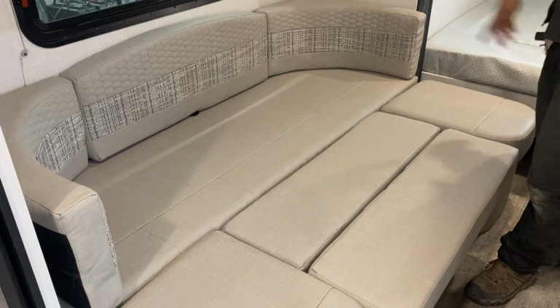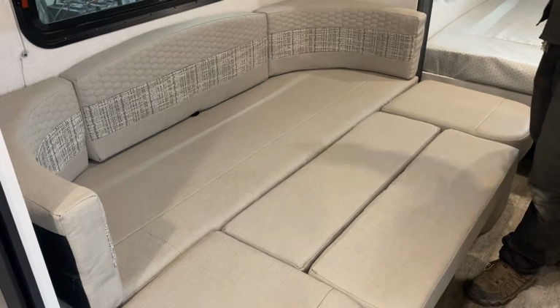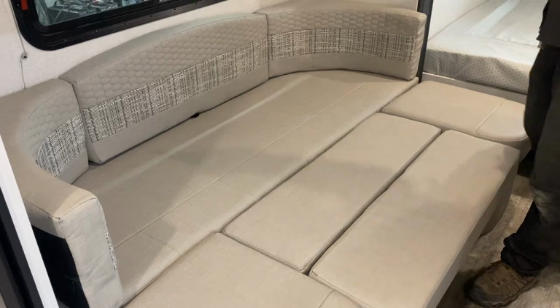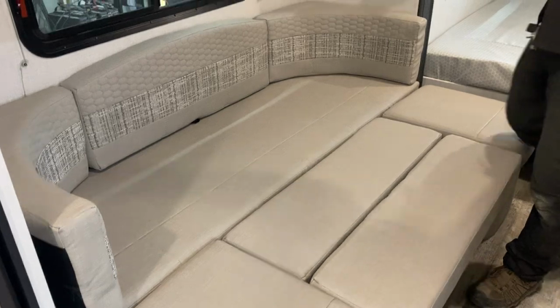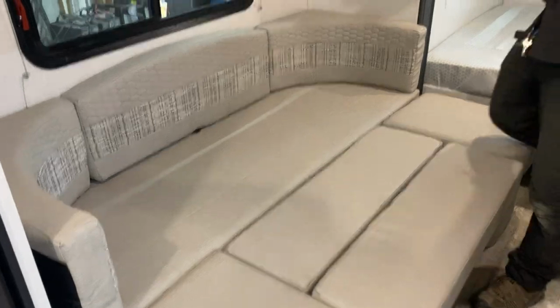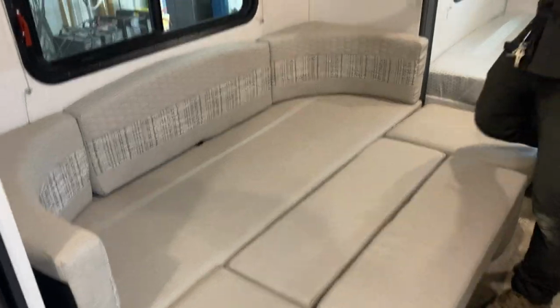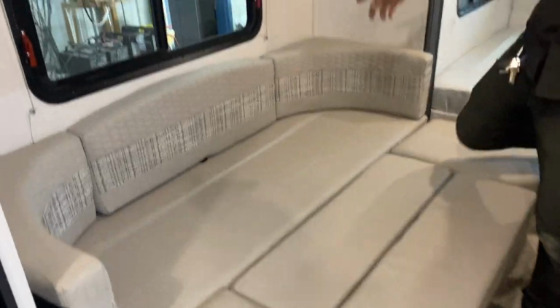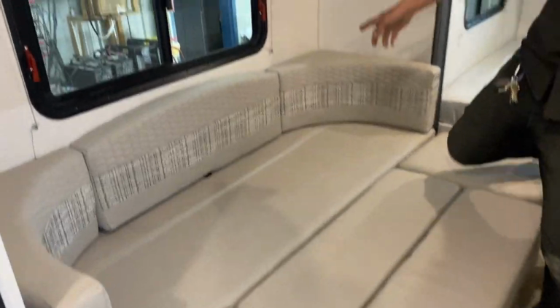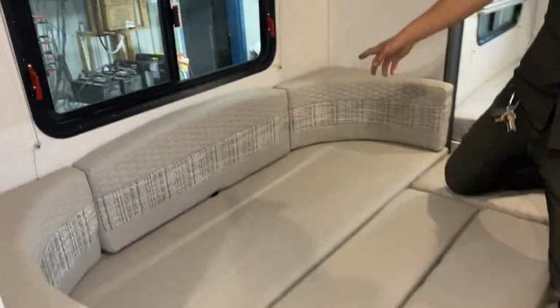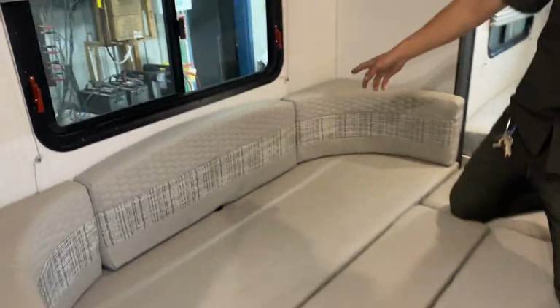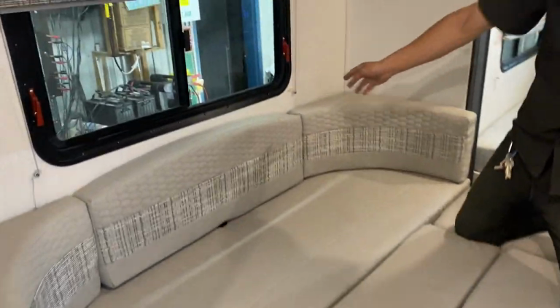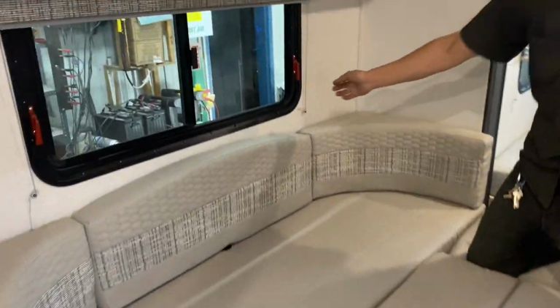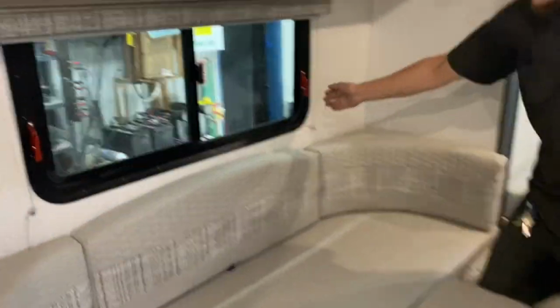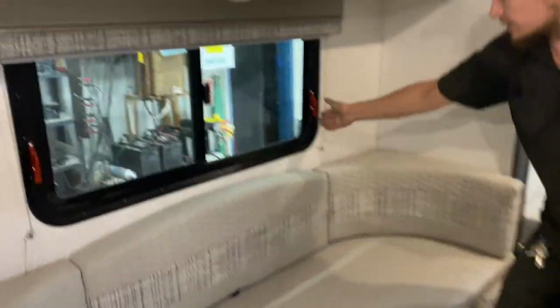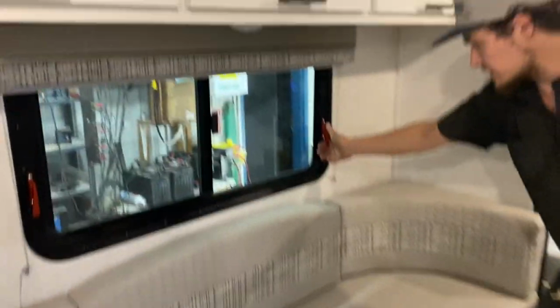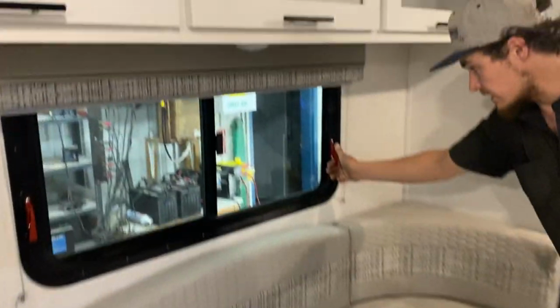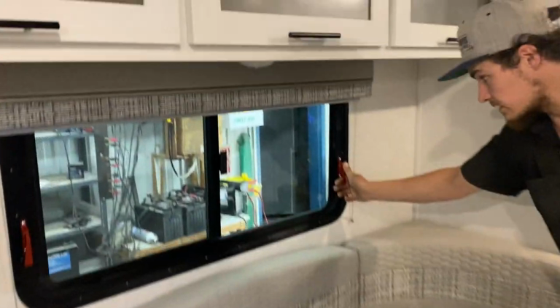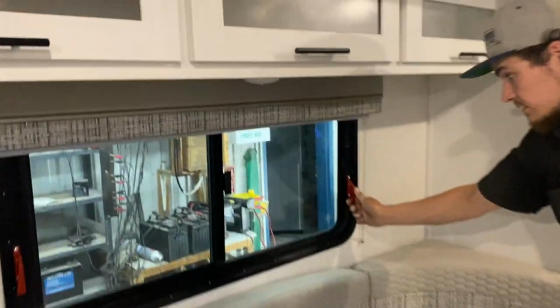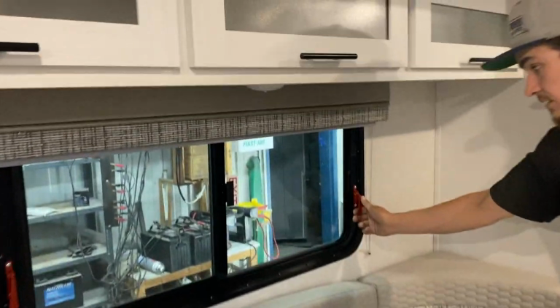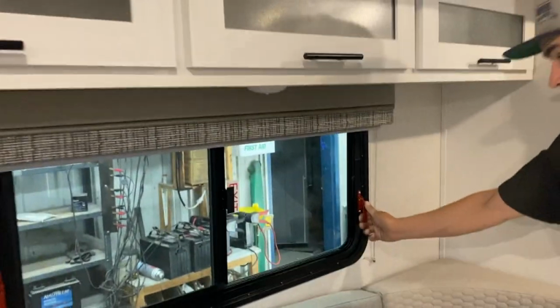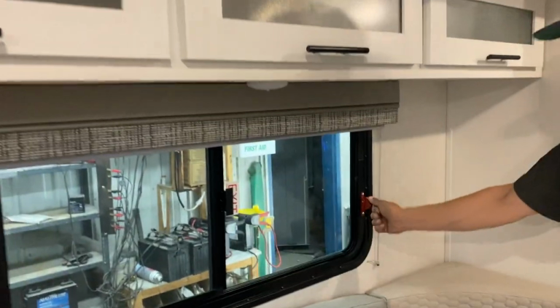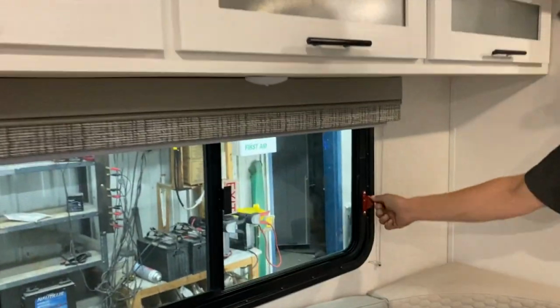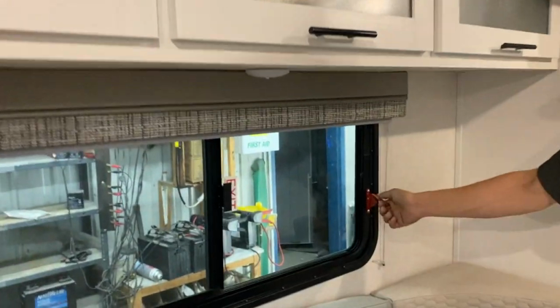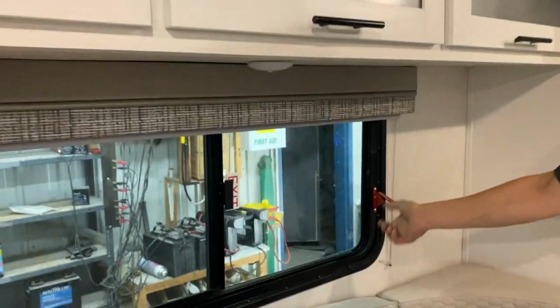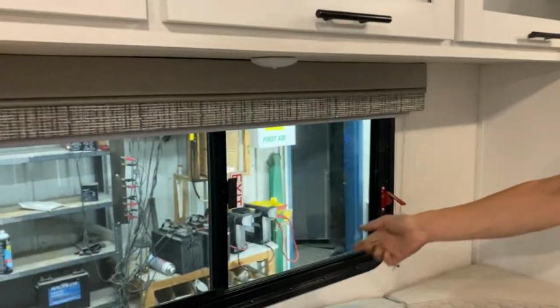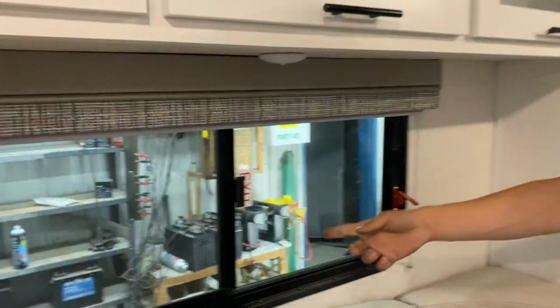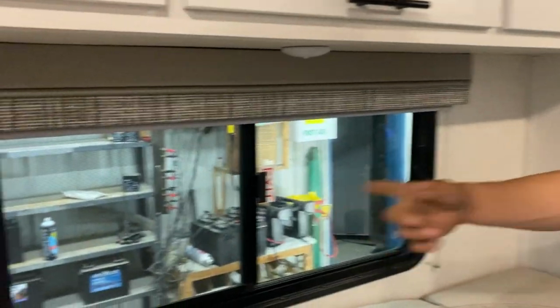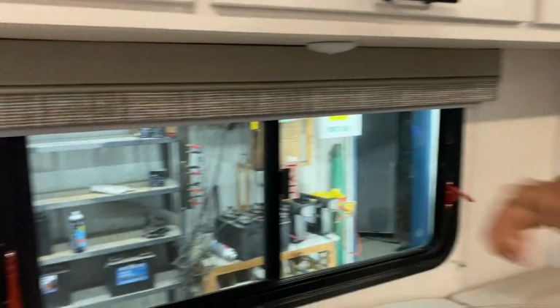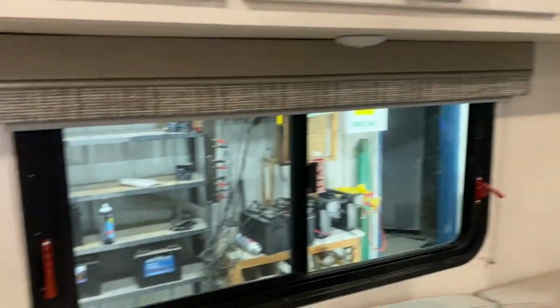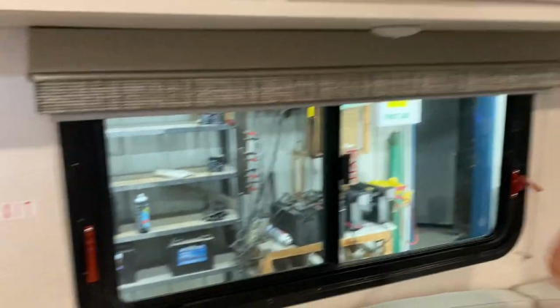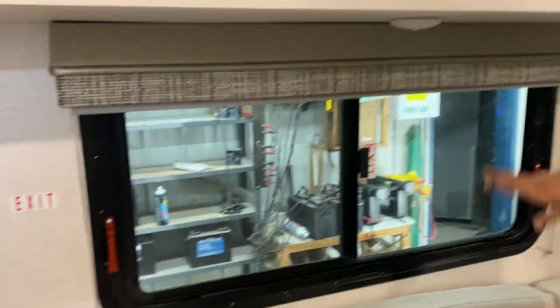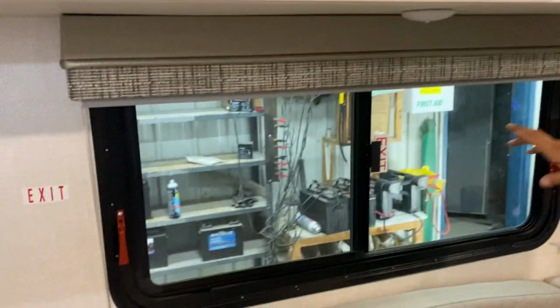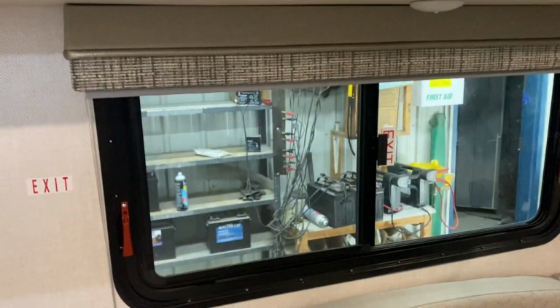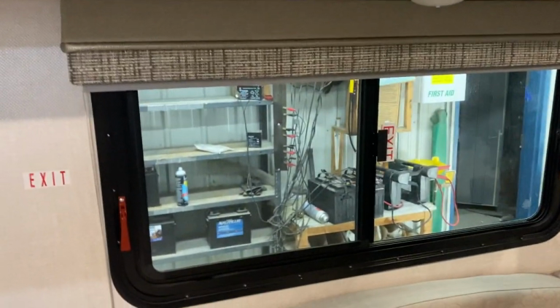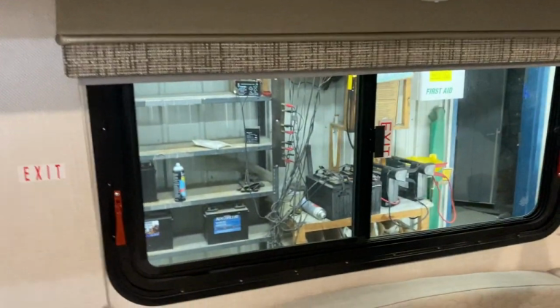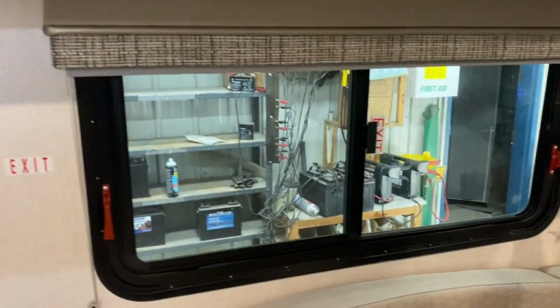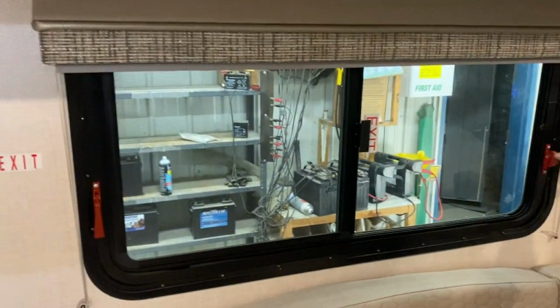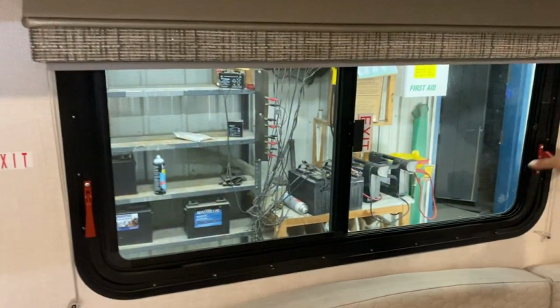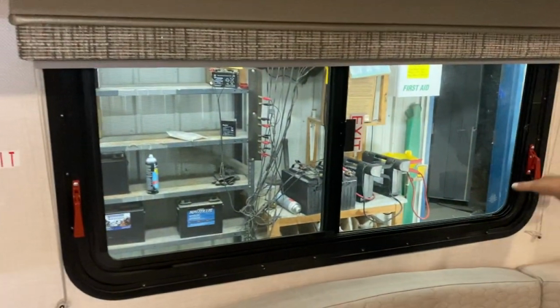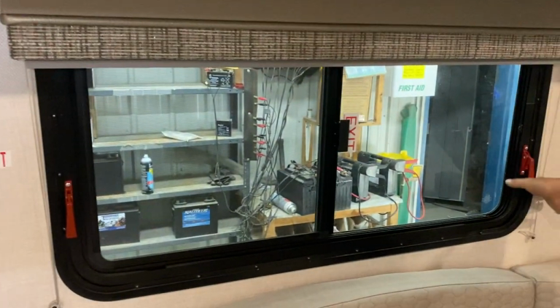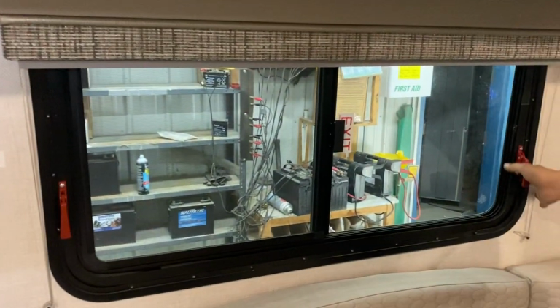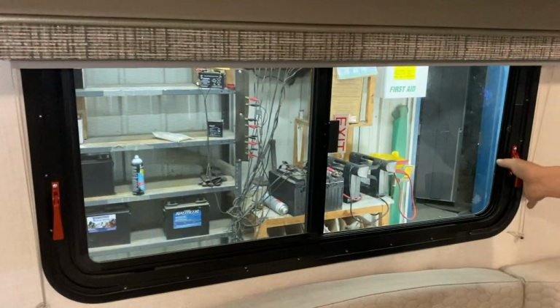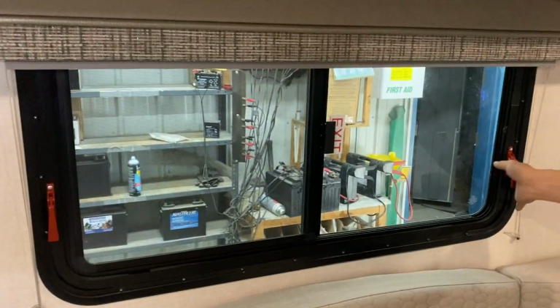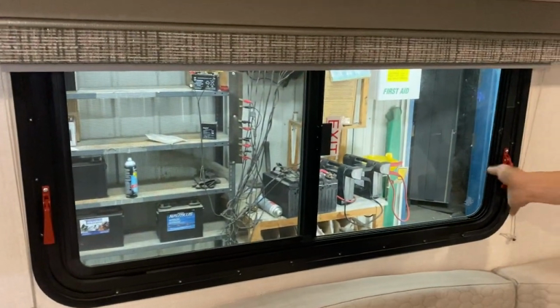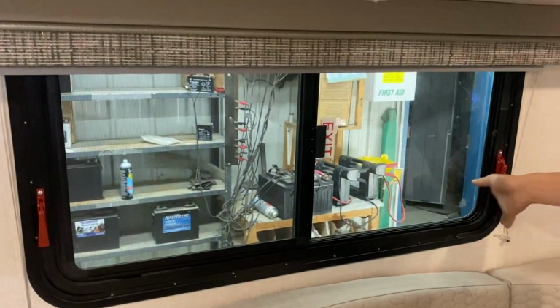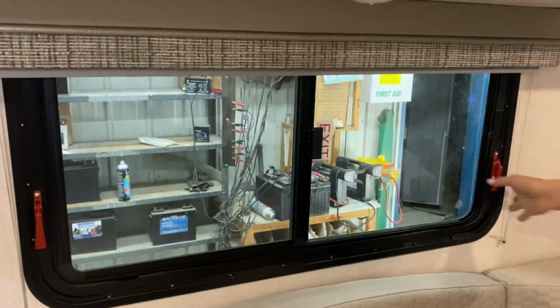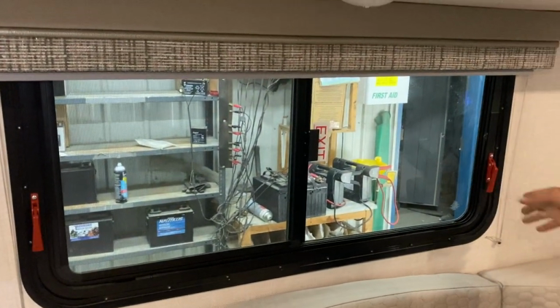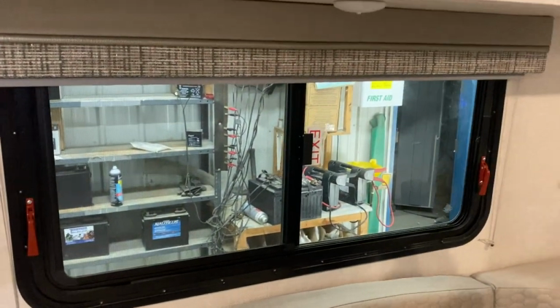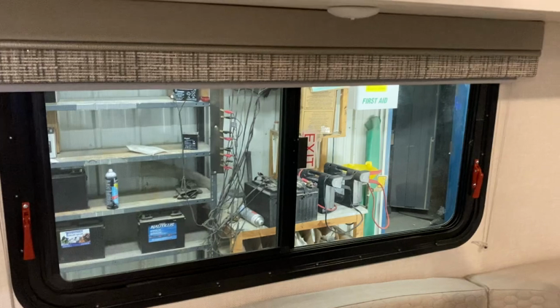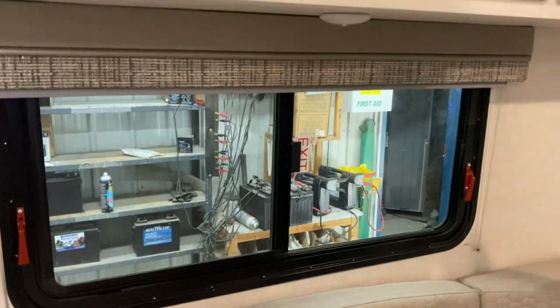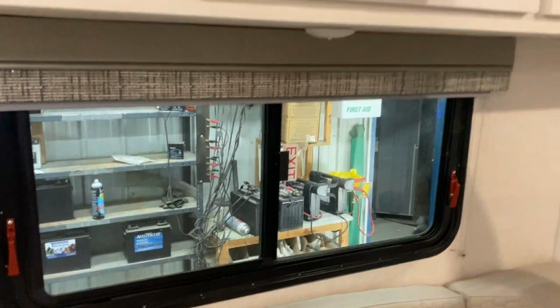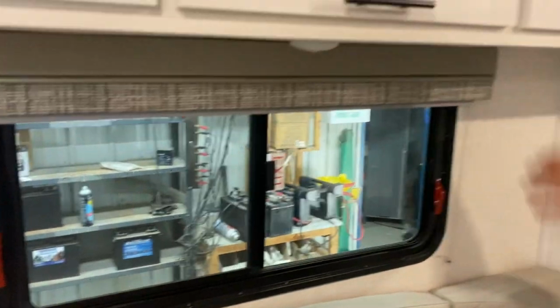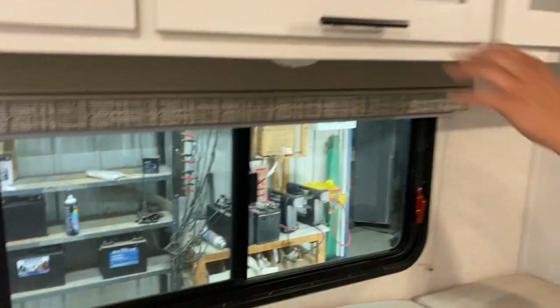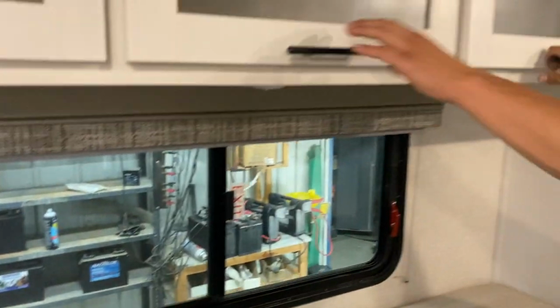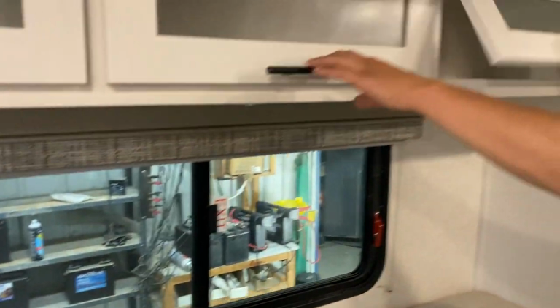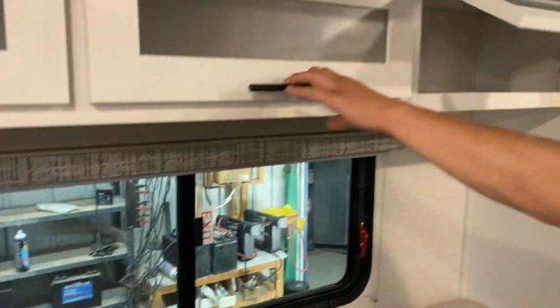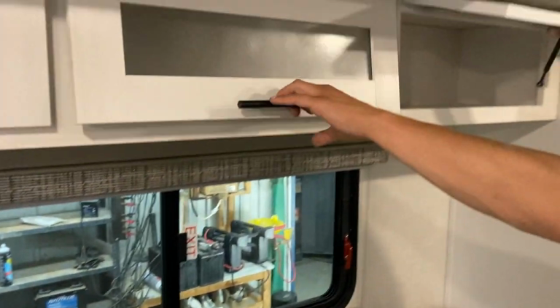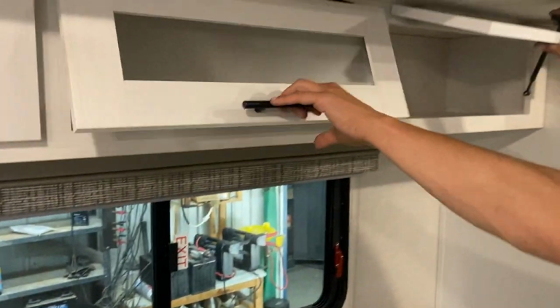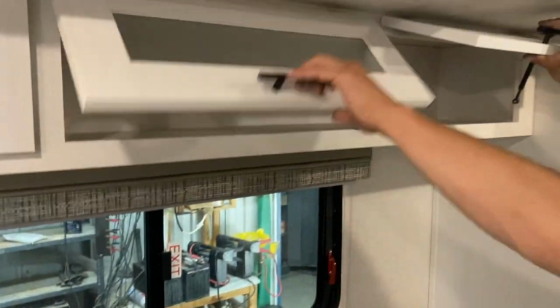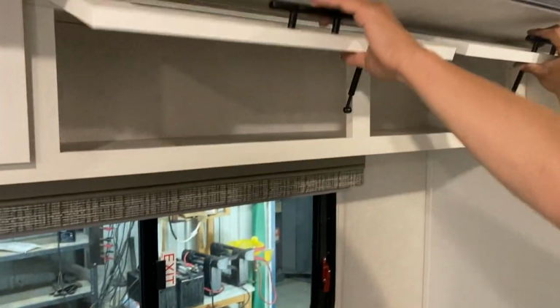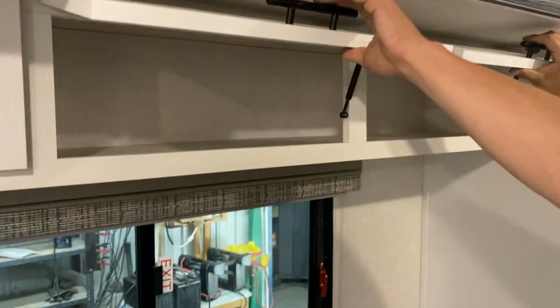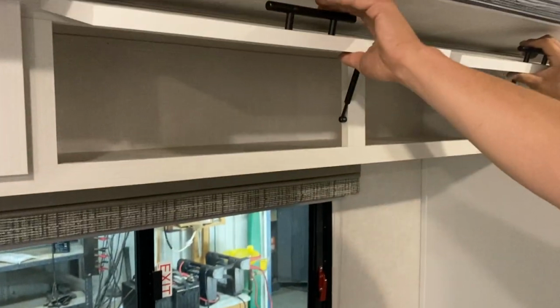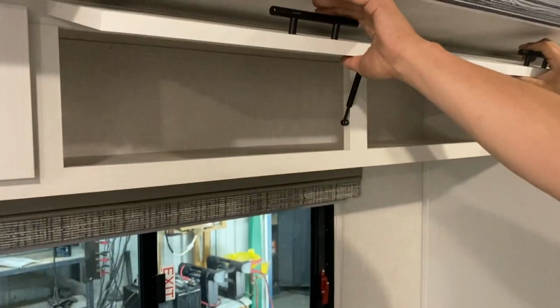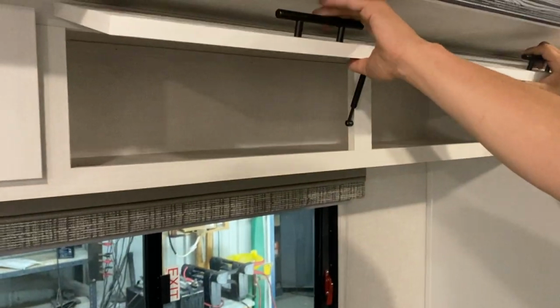For emergency exit, take these two knobs, throw the window outside, and hop on out. Storage across the top as well.